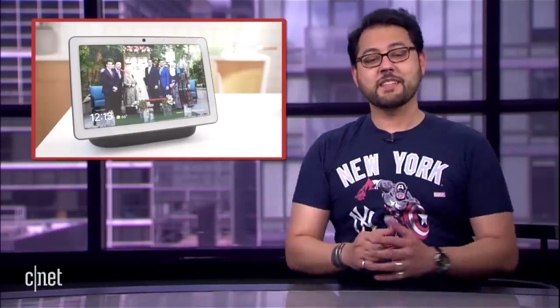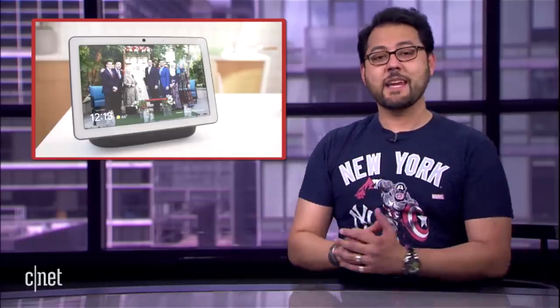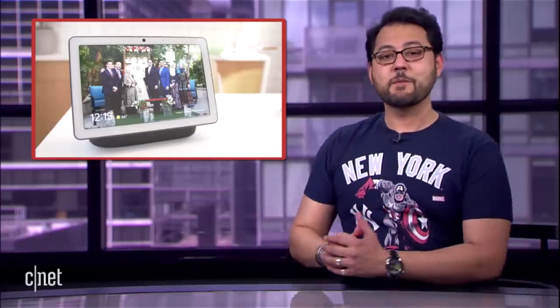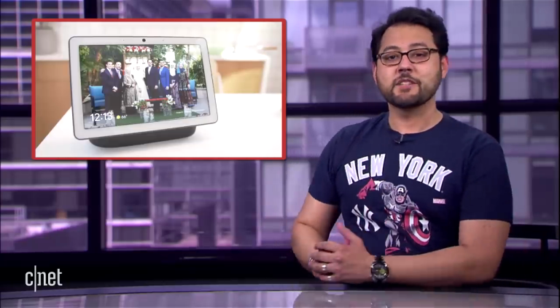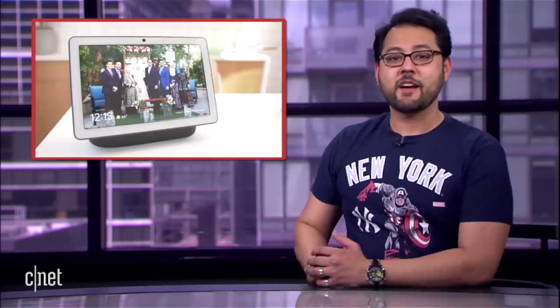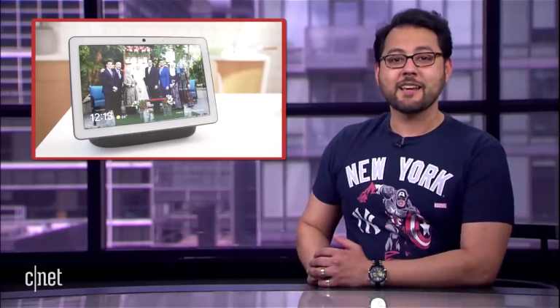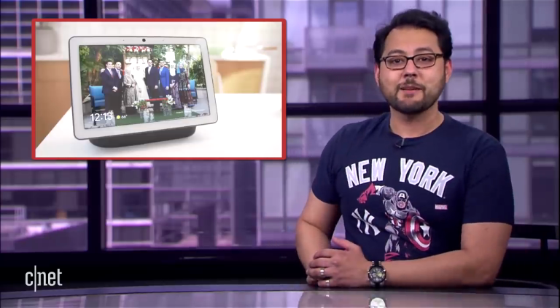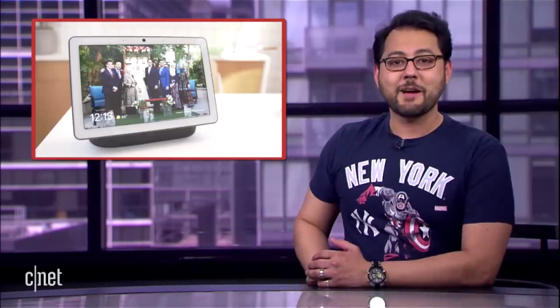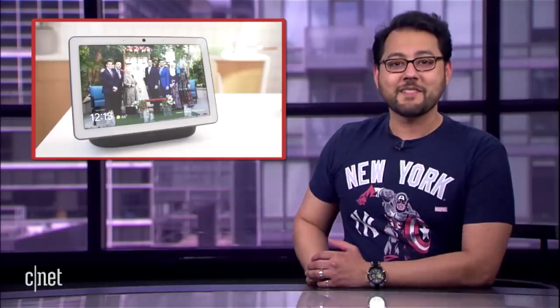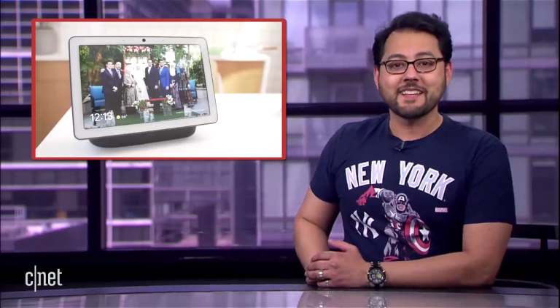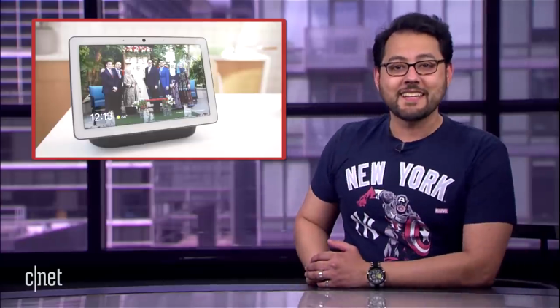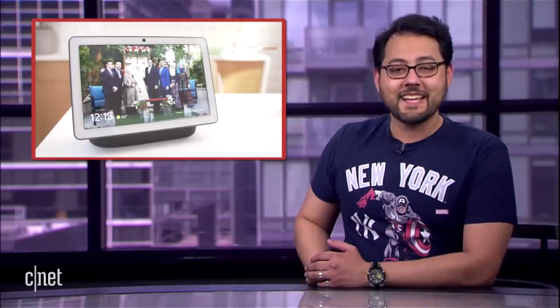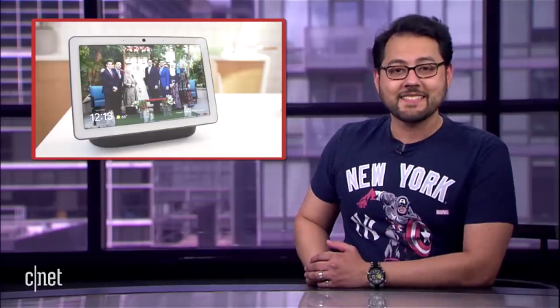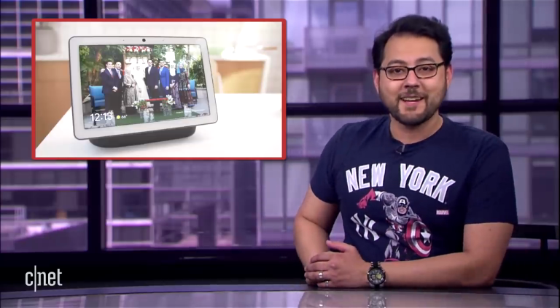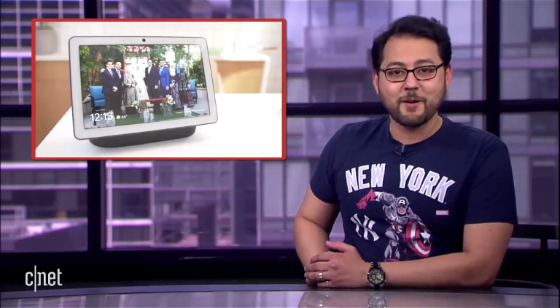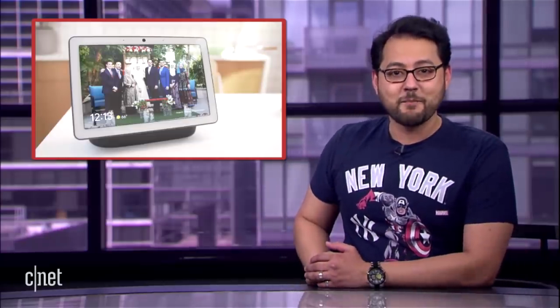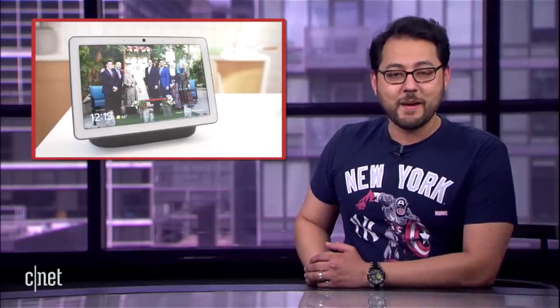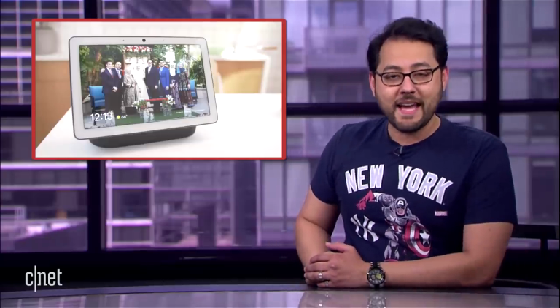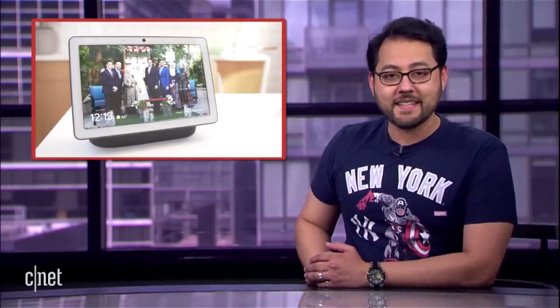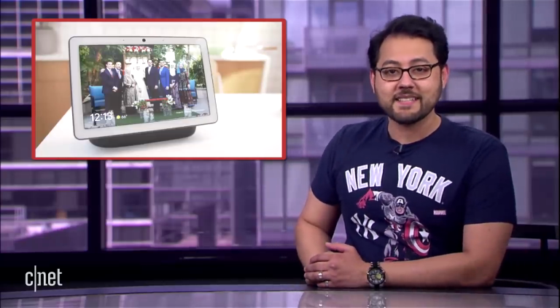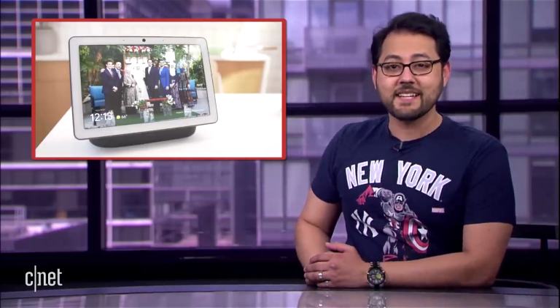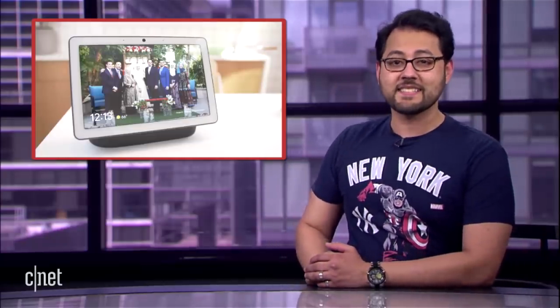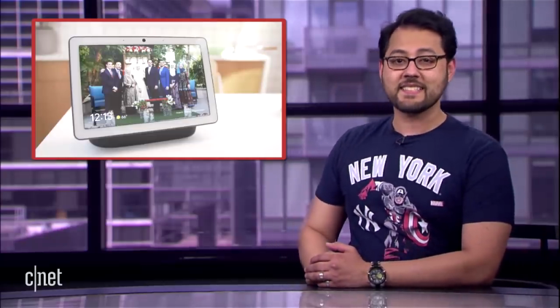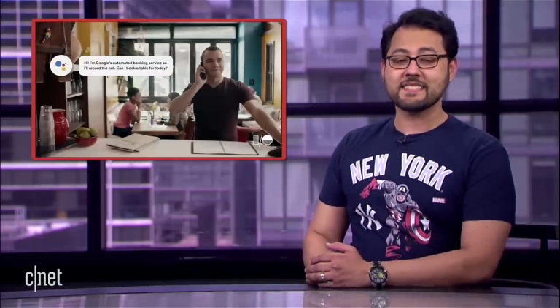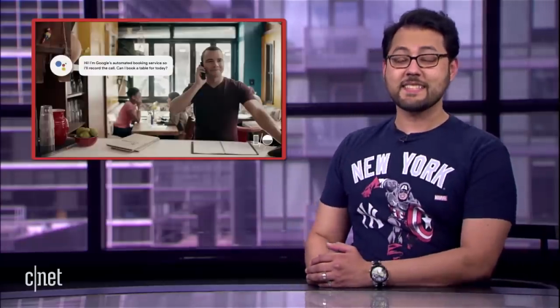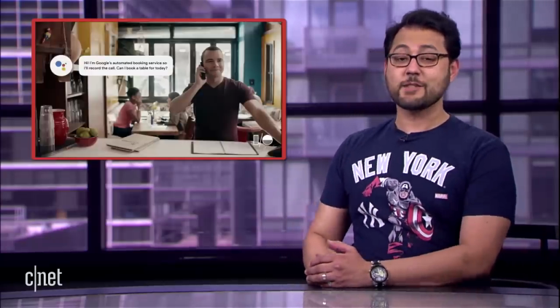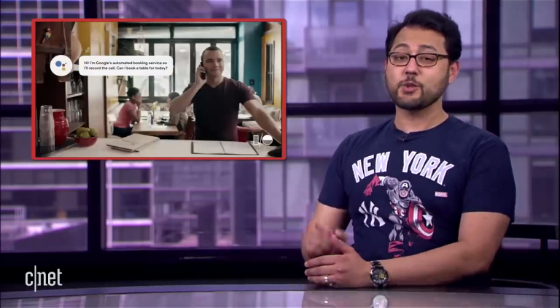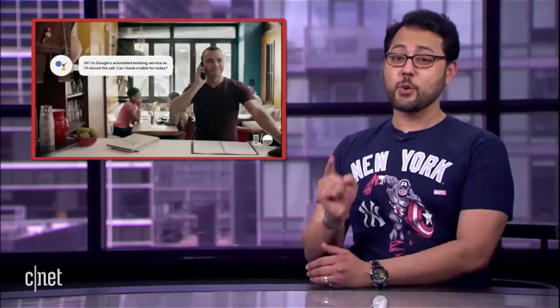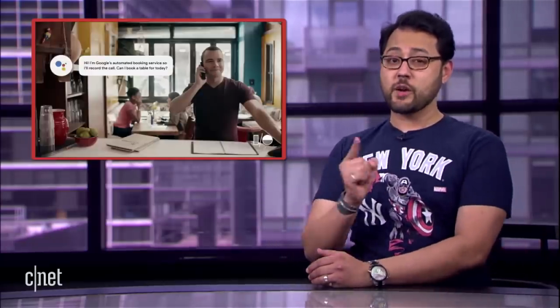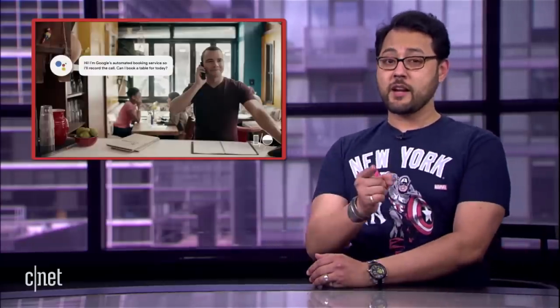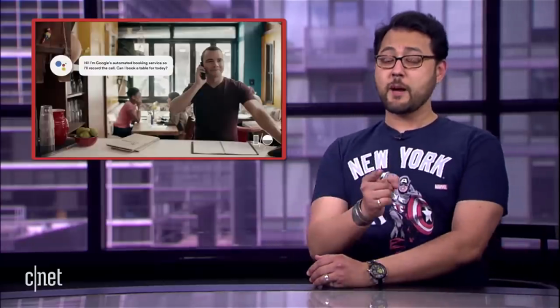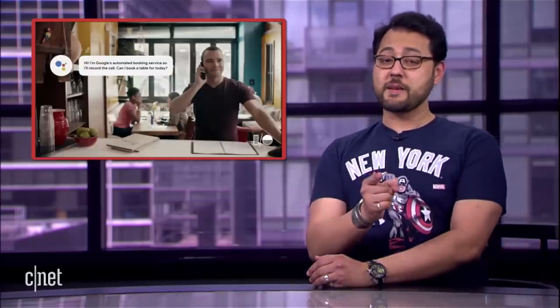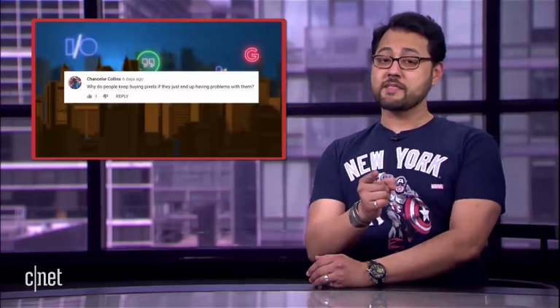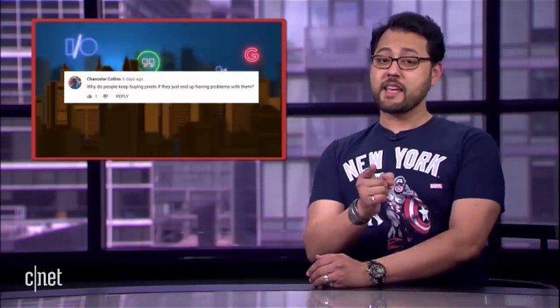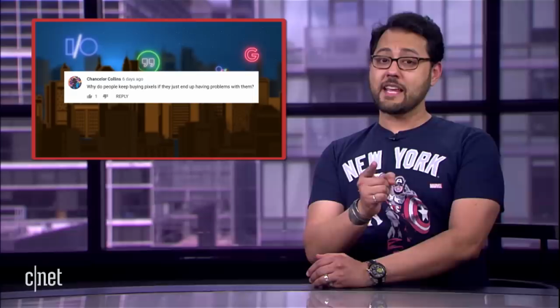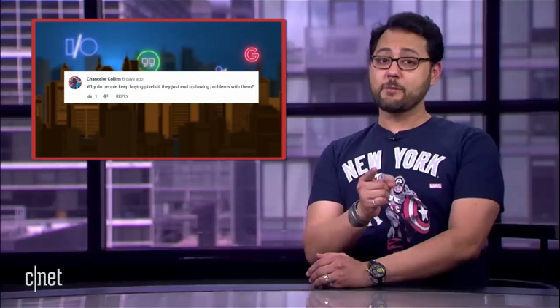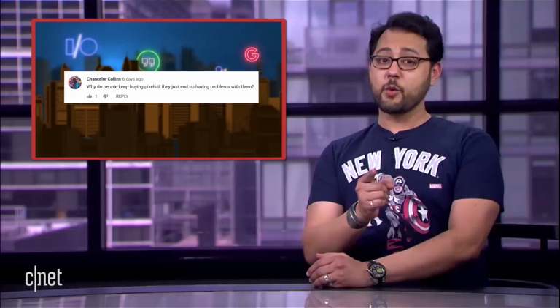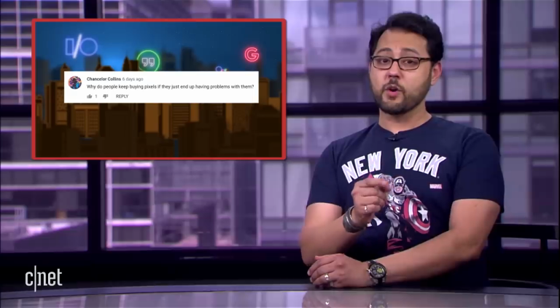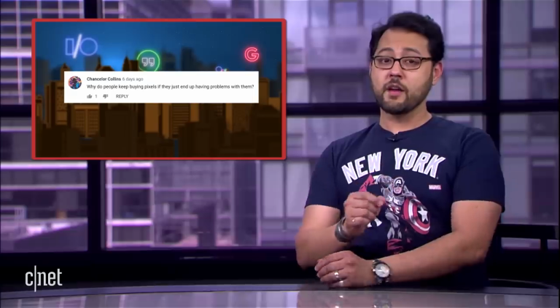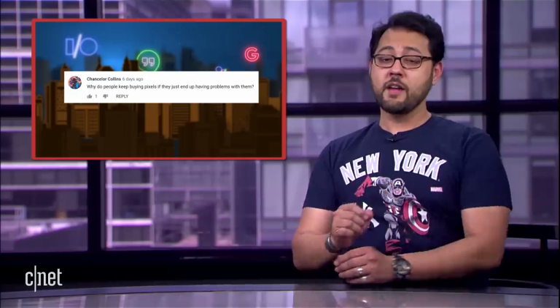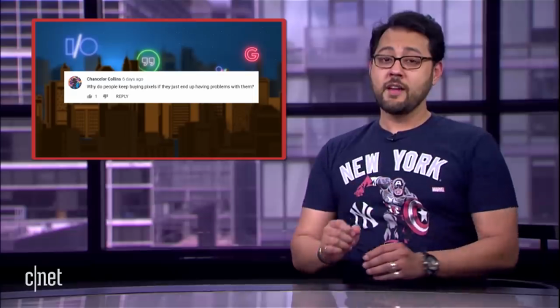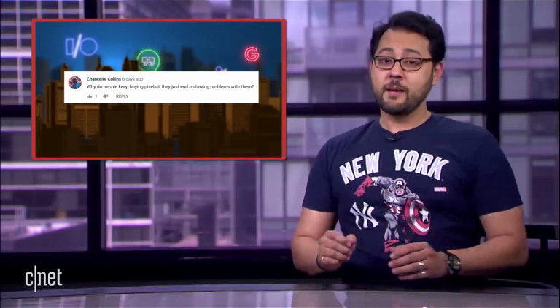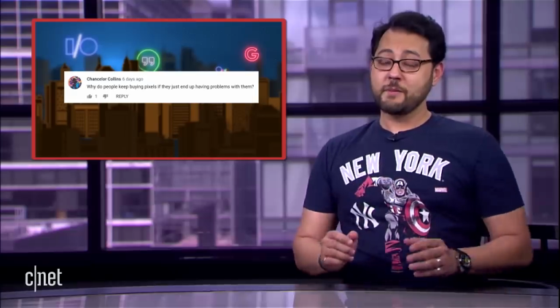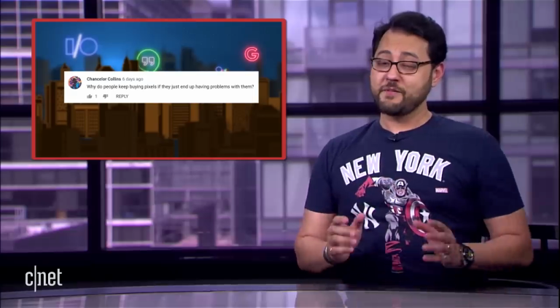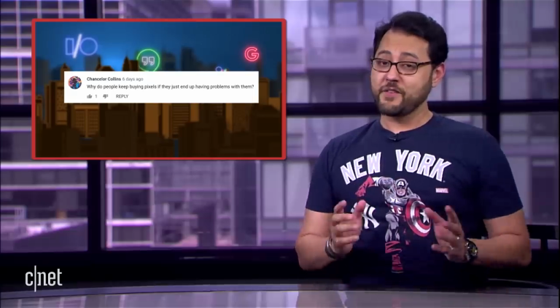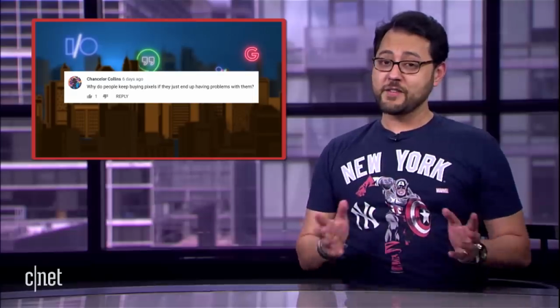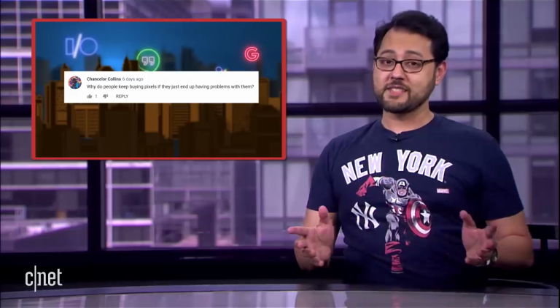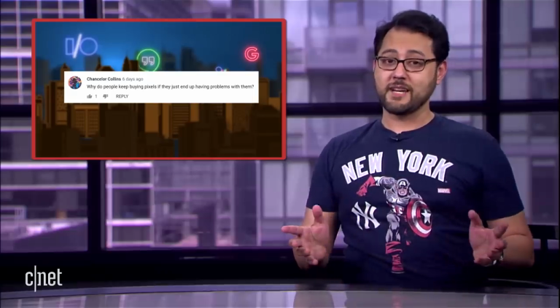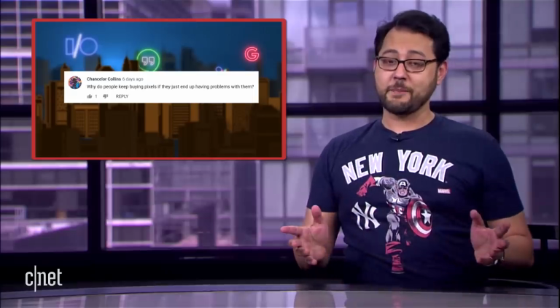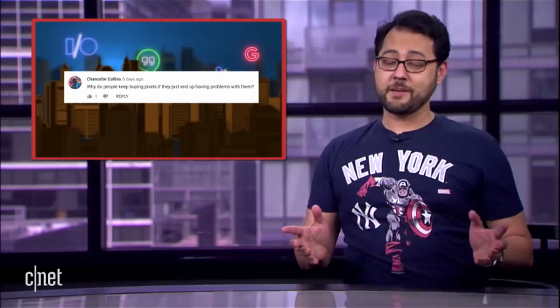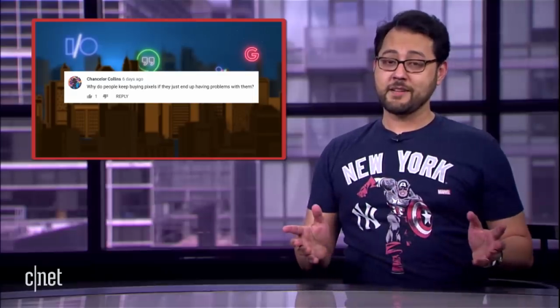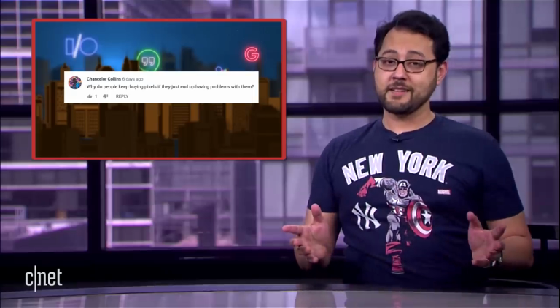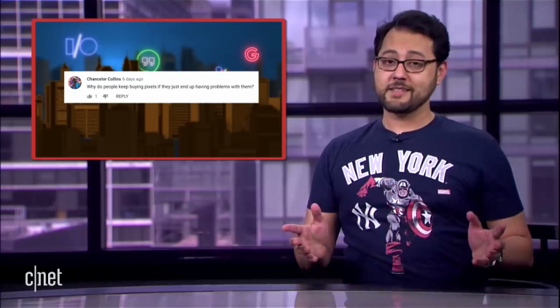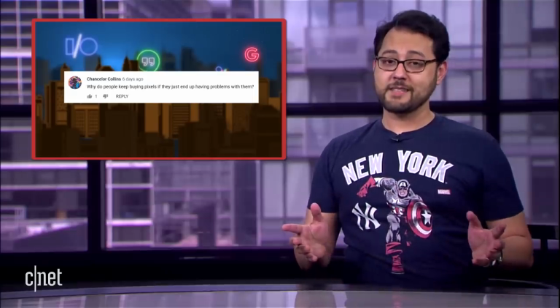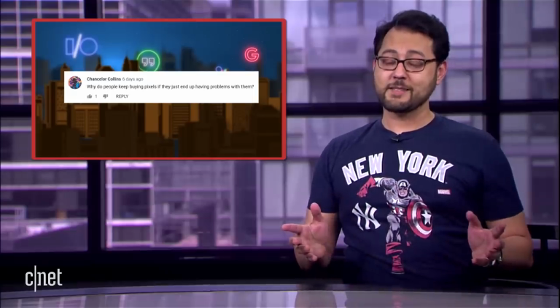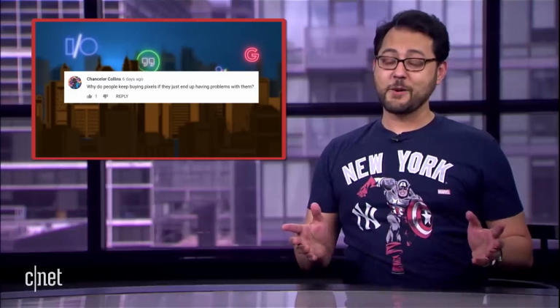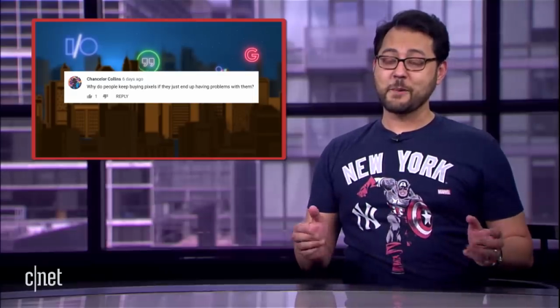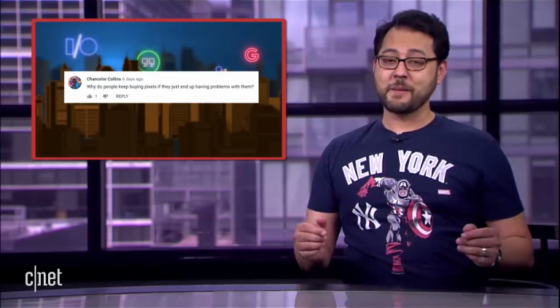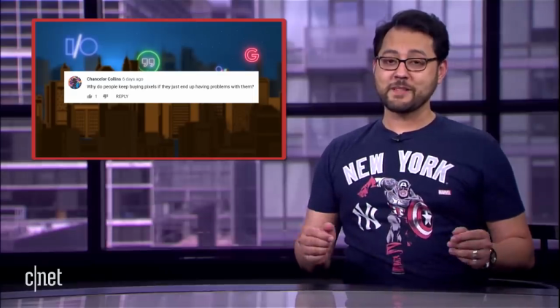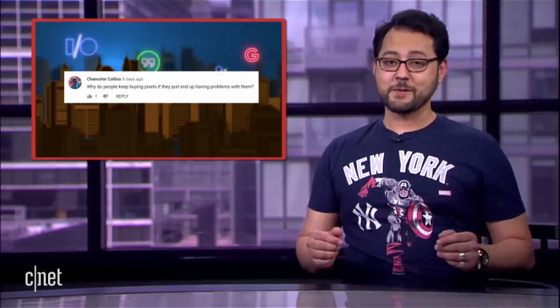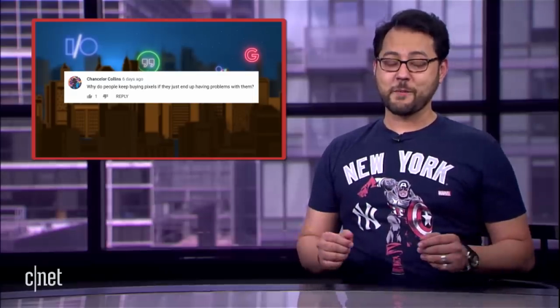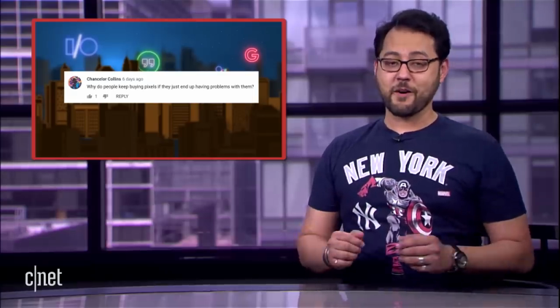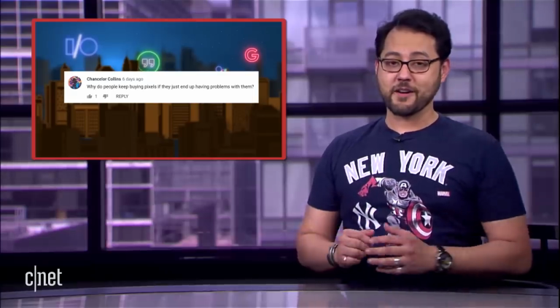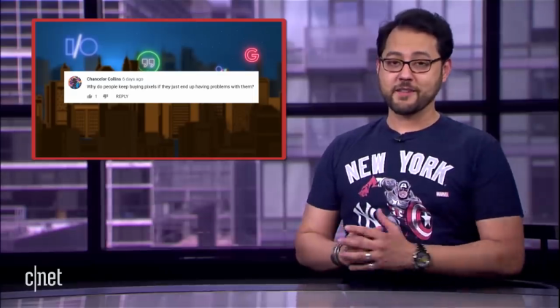Today, we're talking about the Nest Hub Max assistant, your comments, and more. But first up, let's go to Pixel Park.